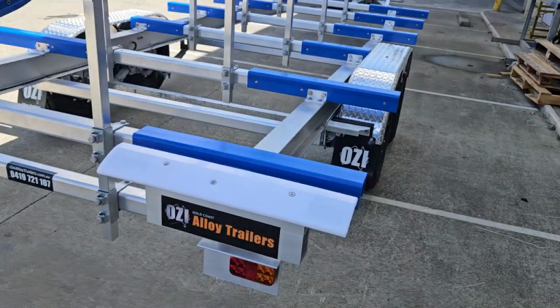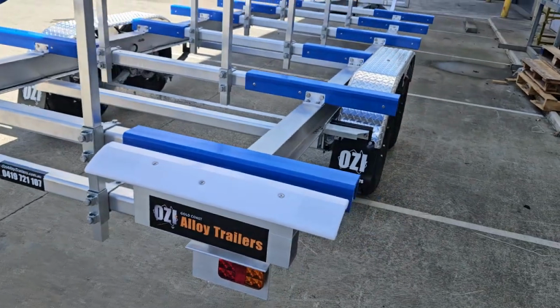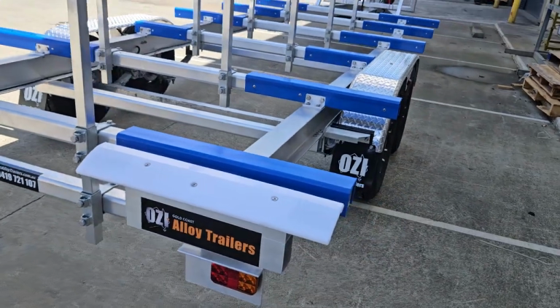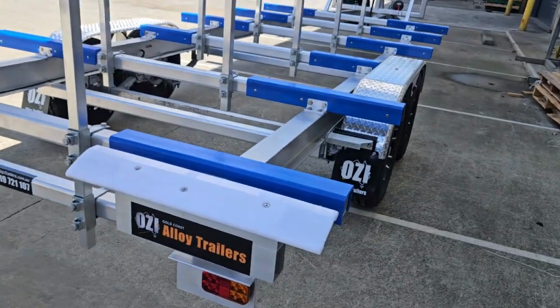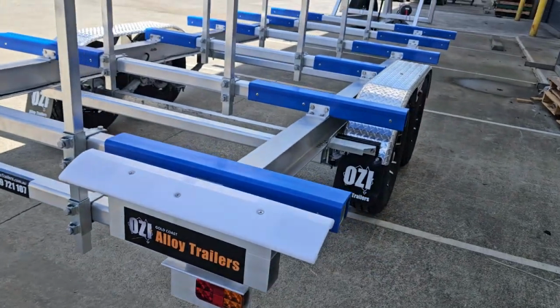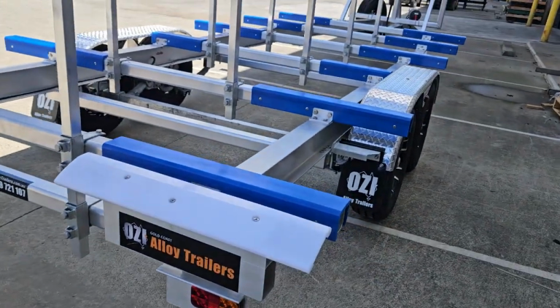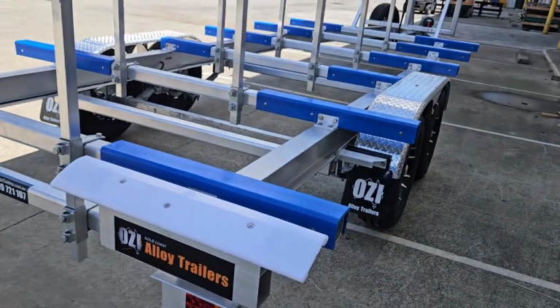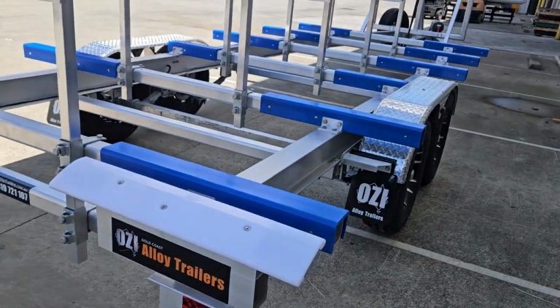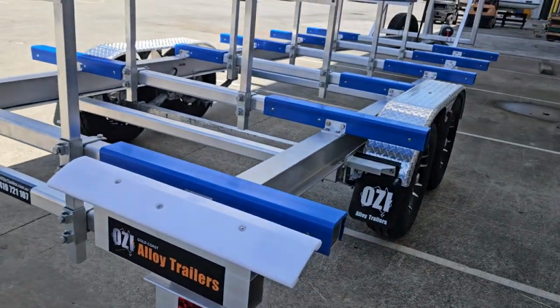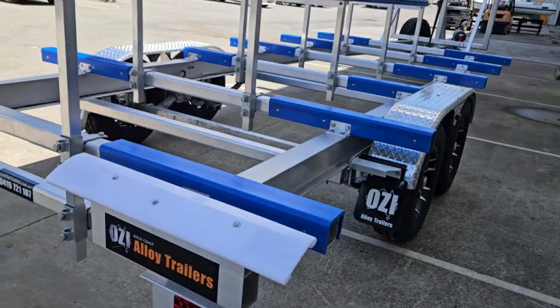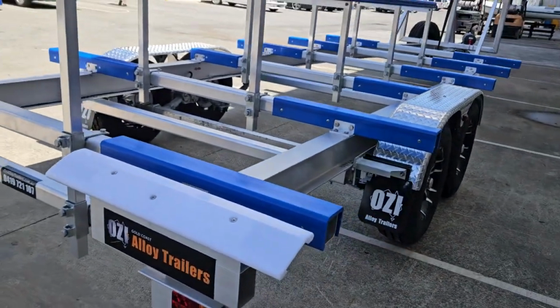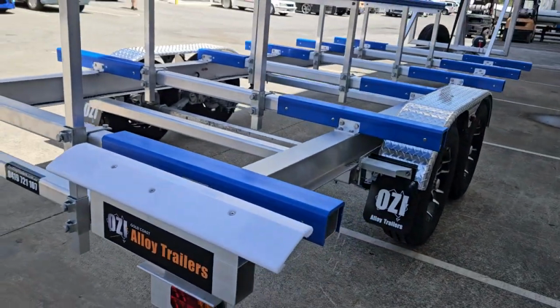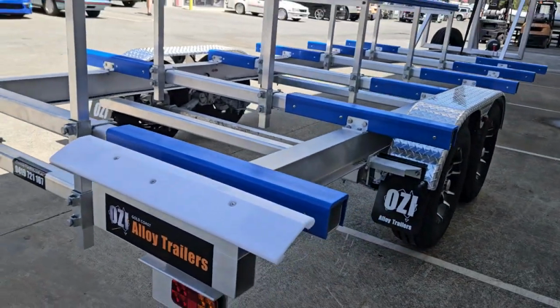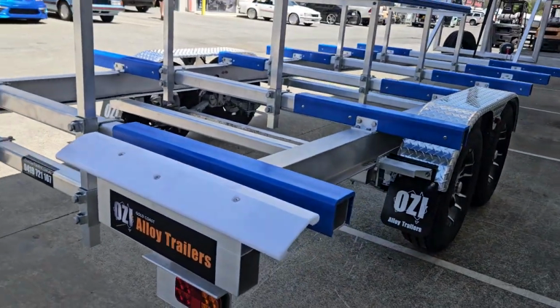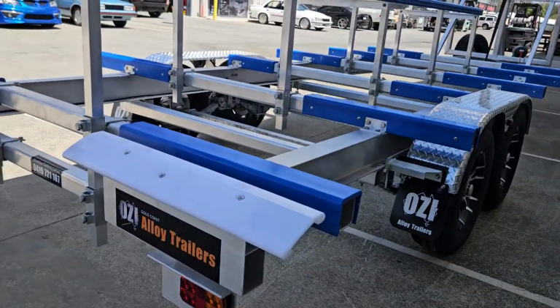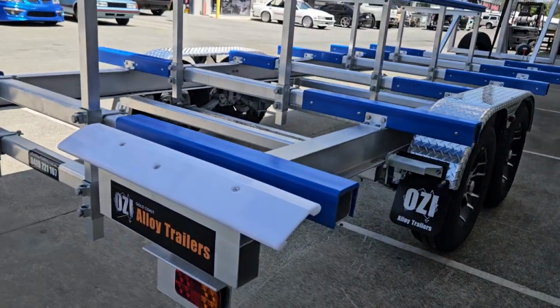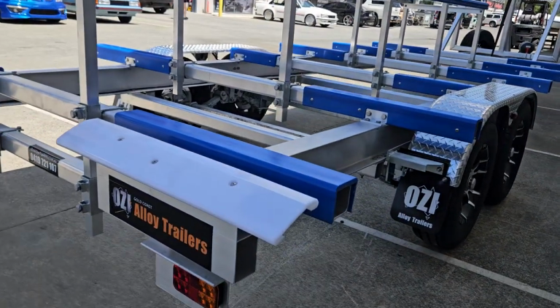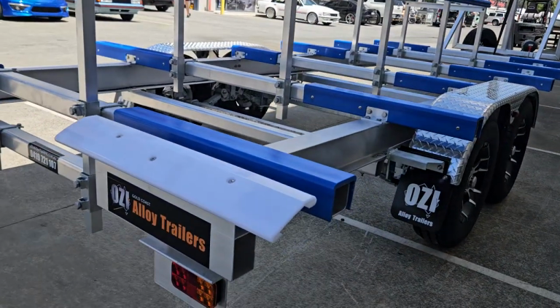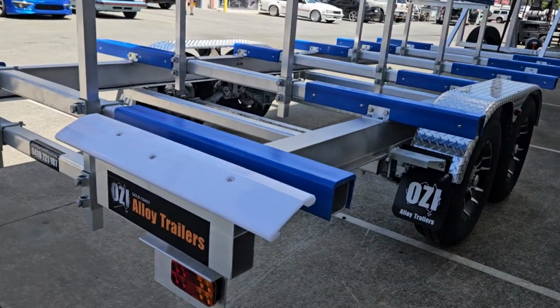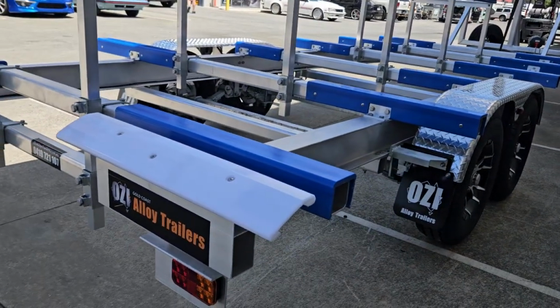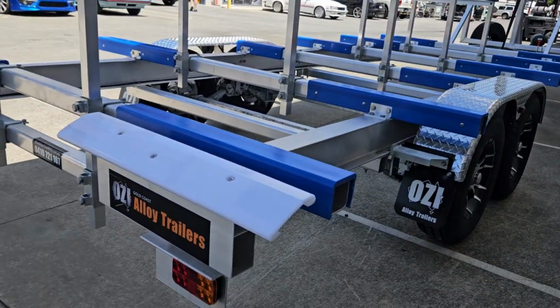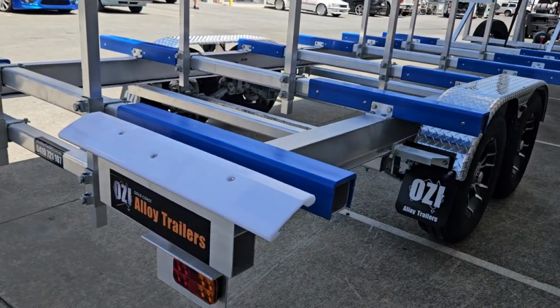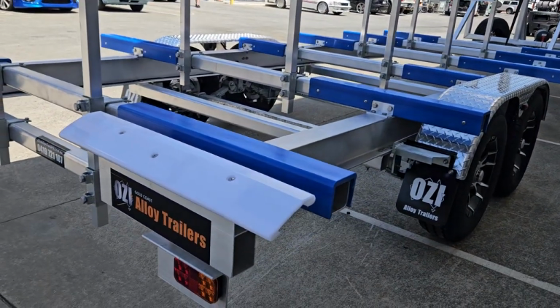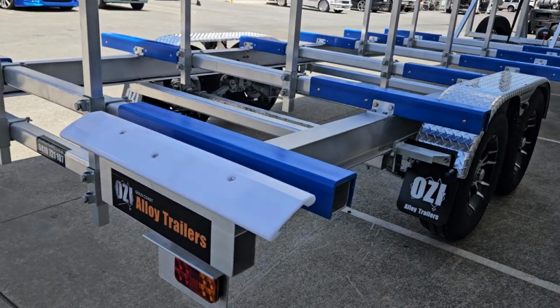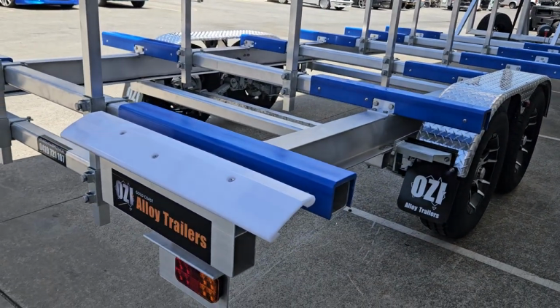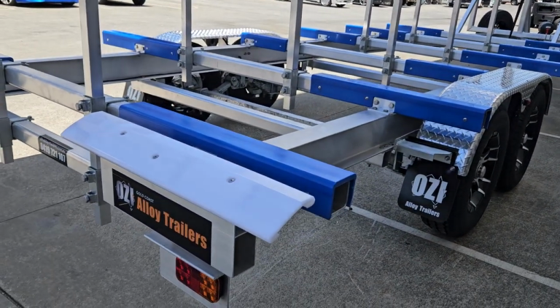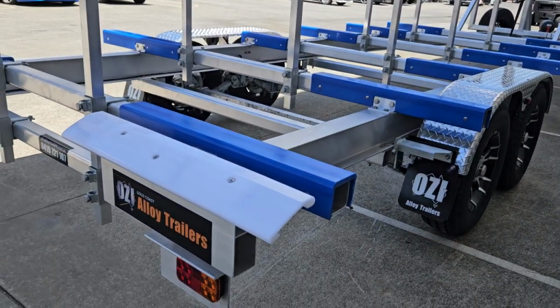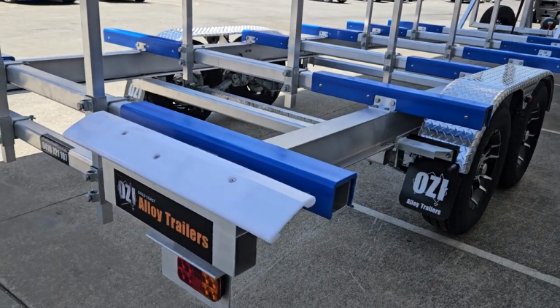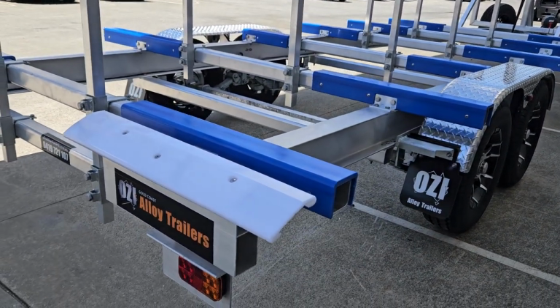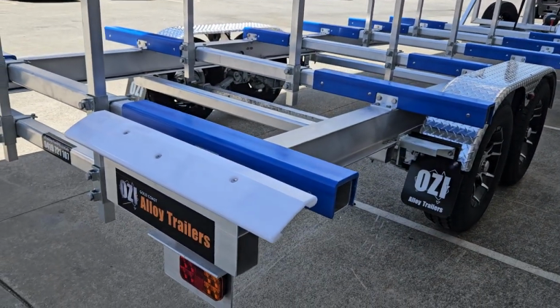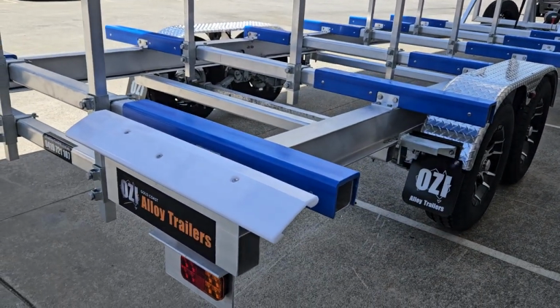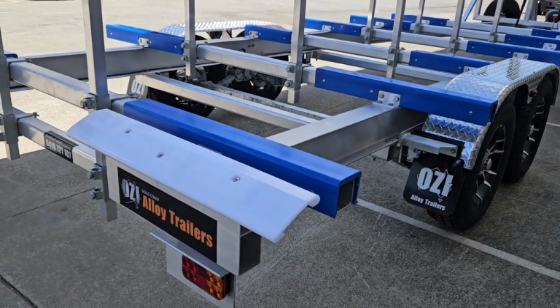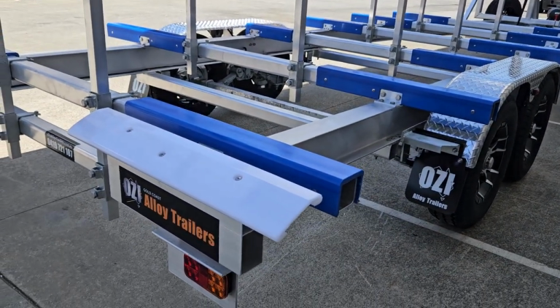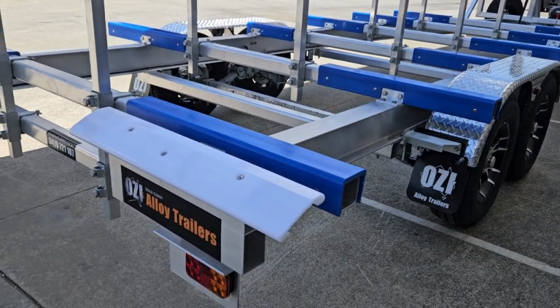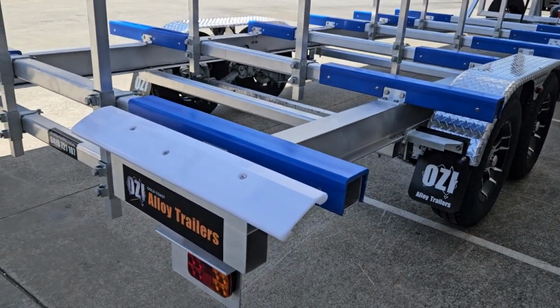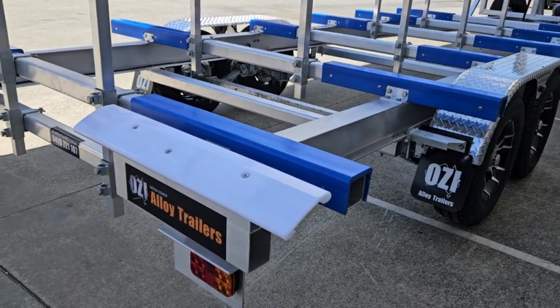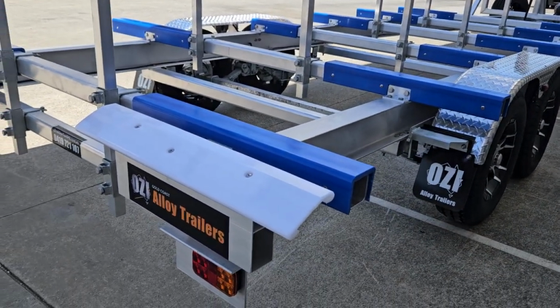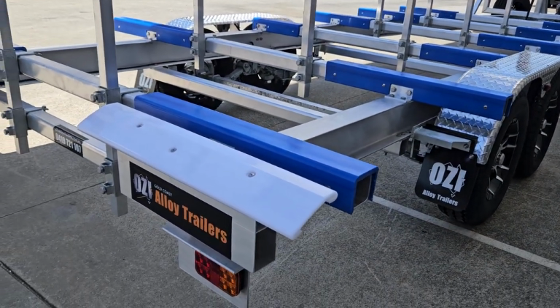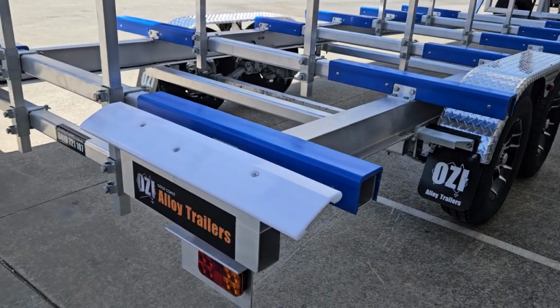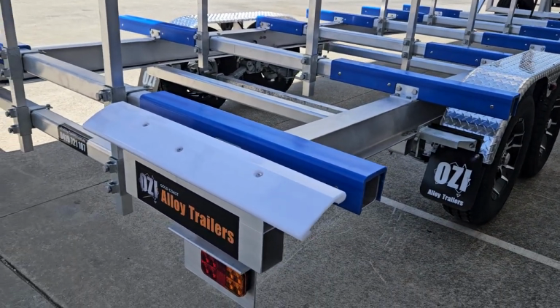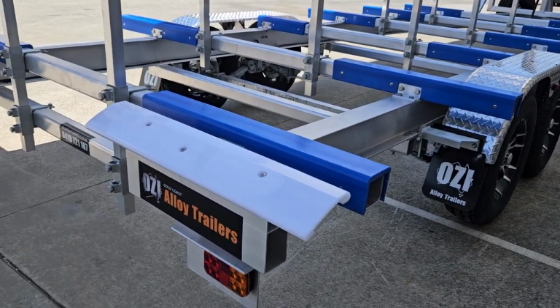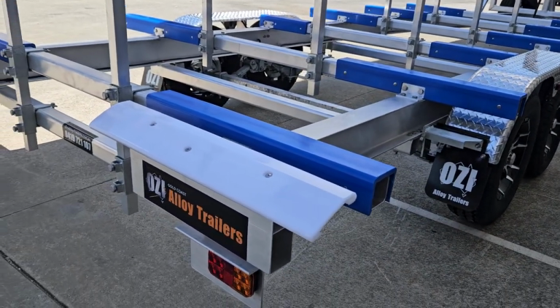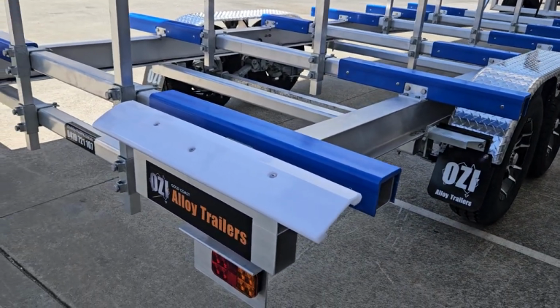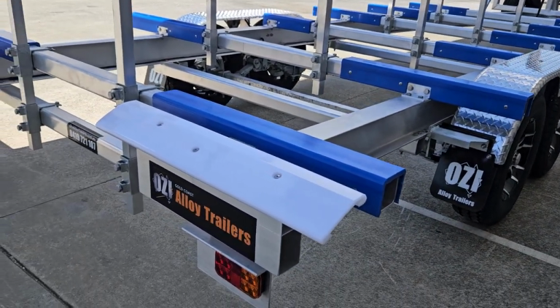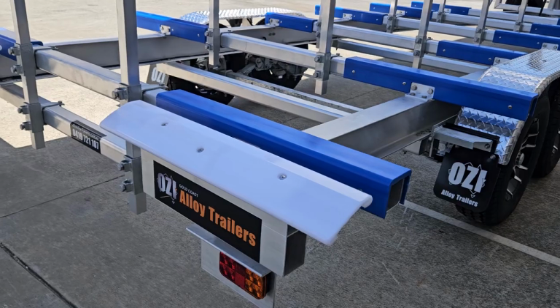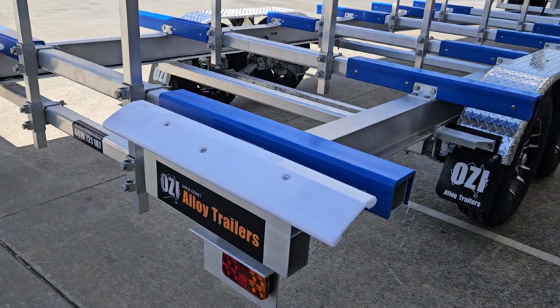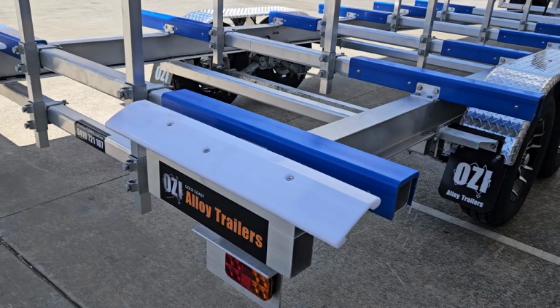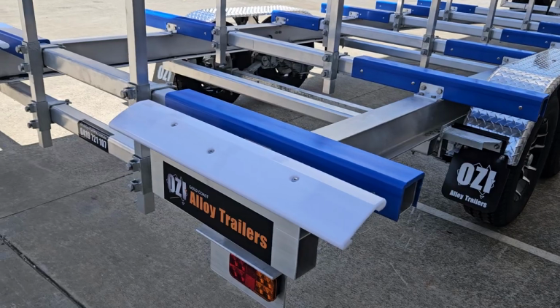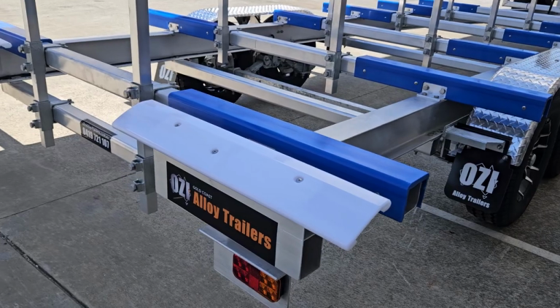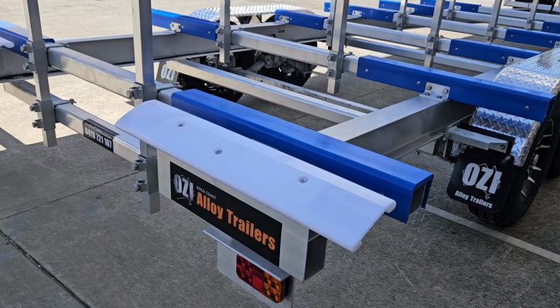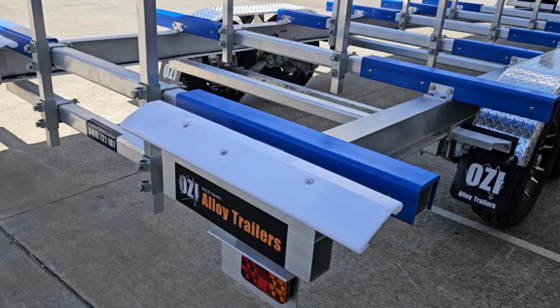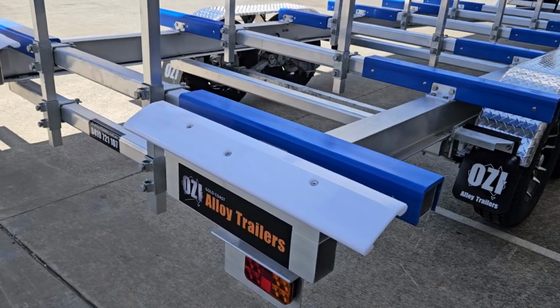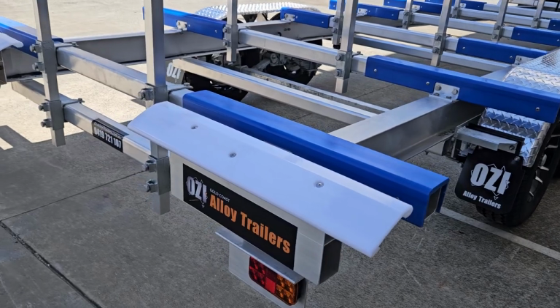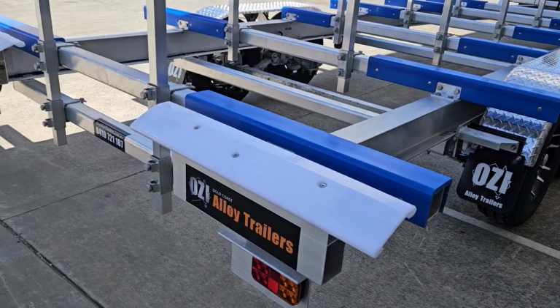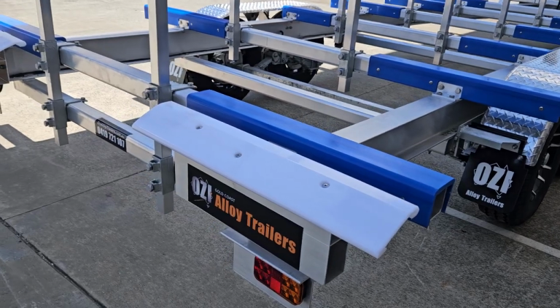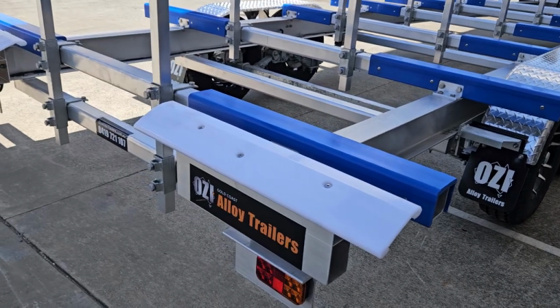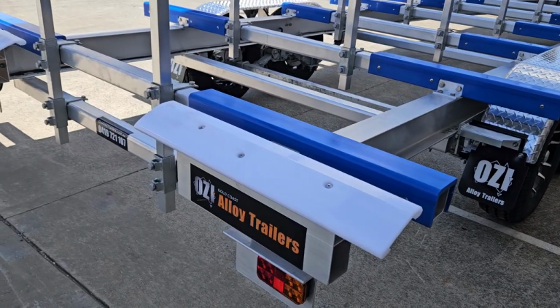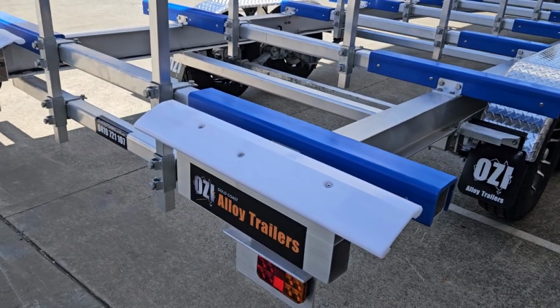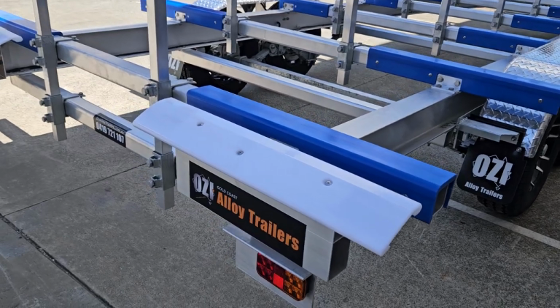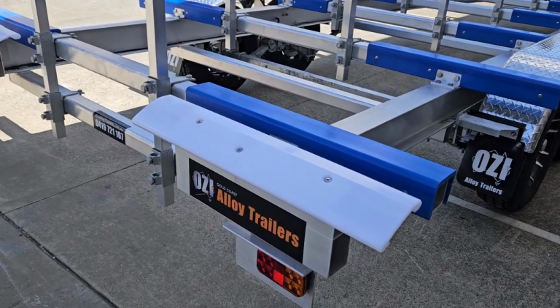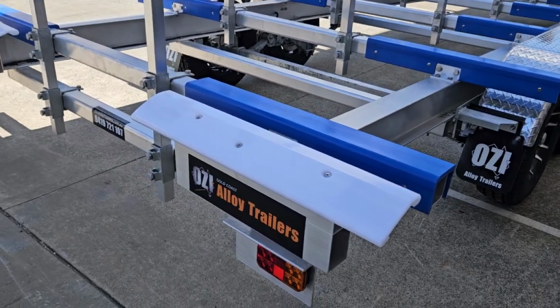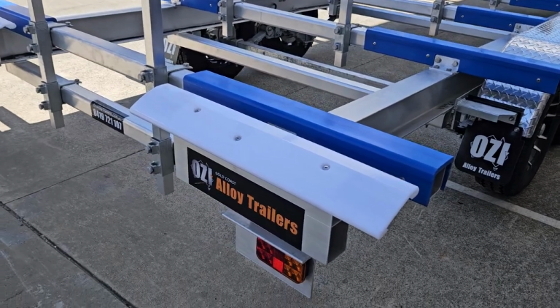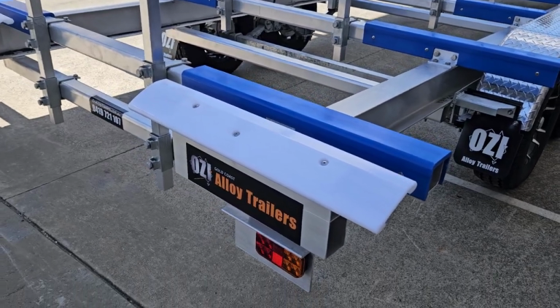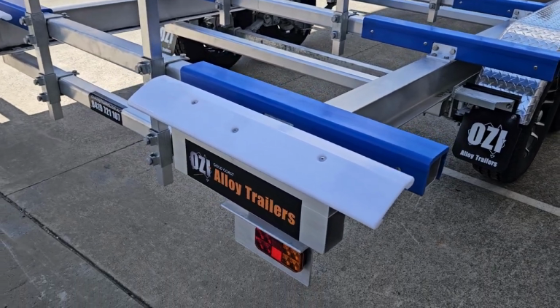Our aluminium ramps are an optional extra, which can be bolted to the face of the trailer.